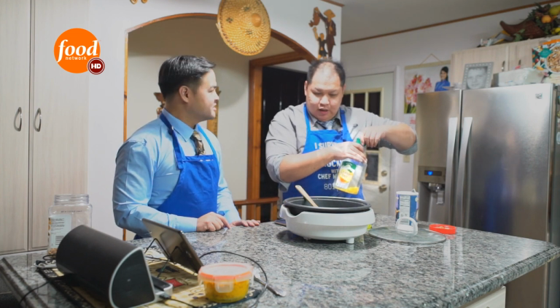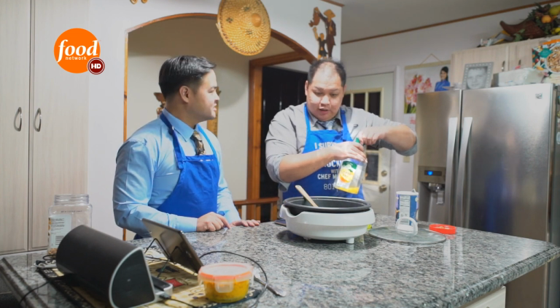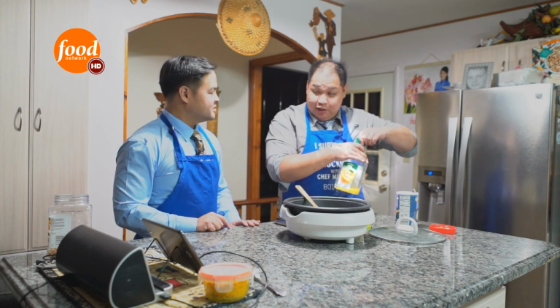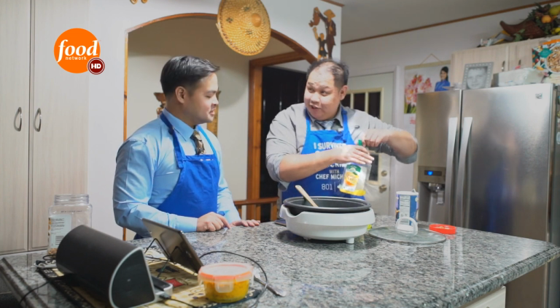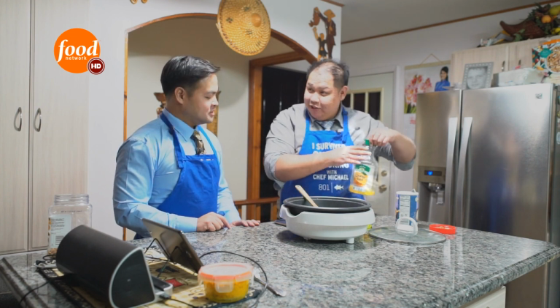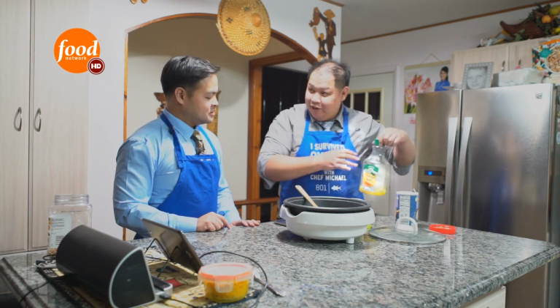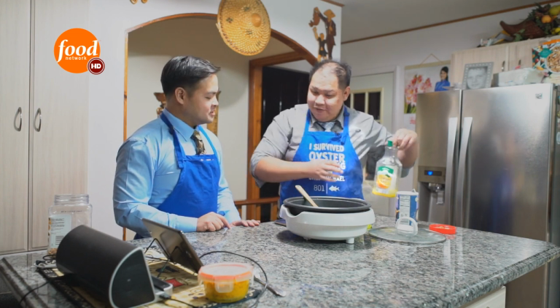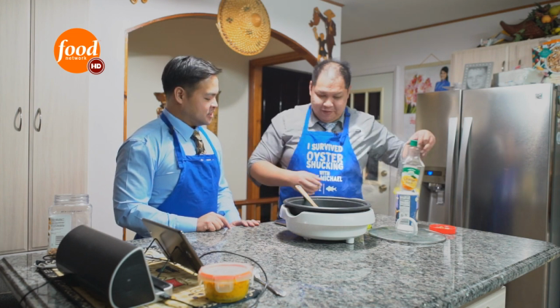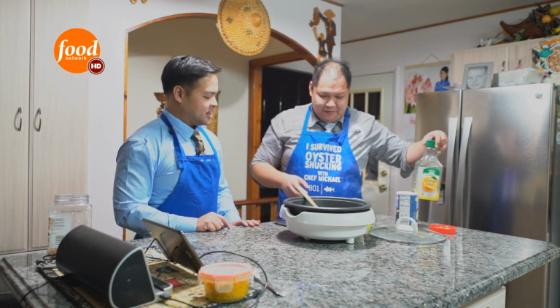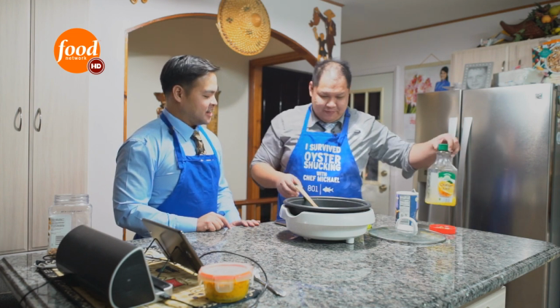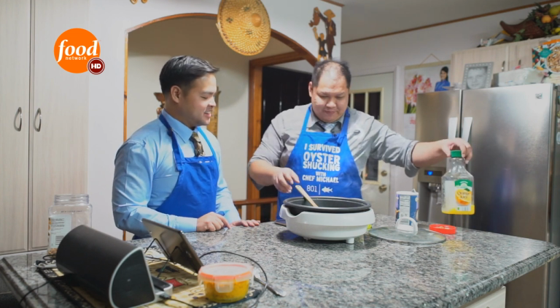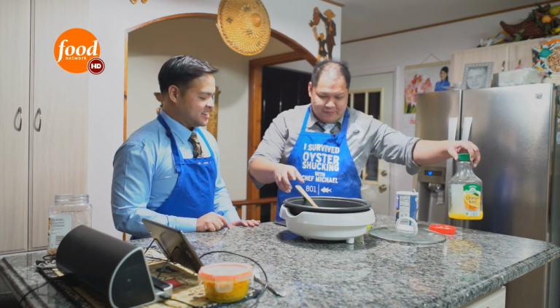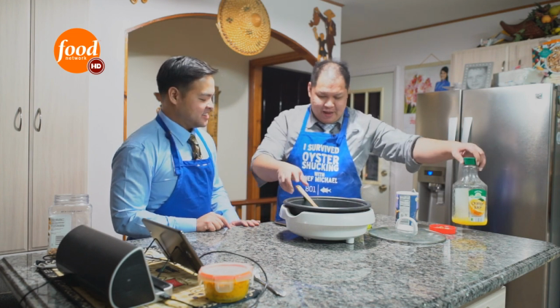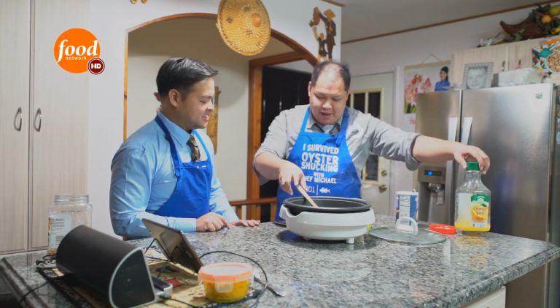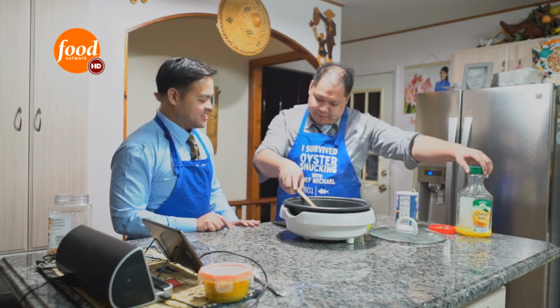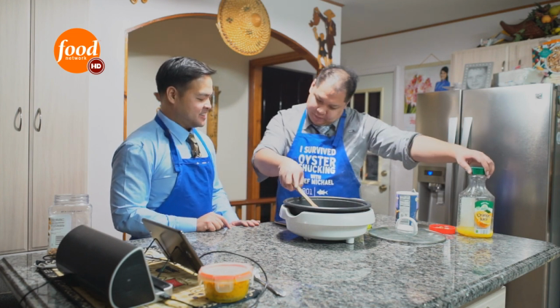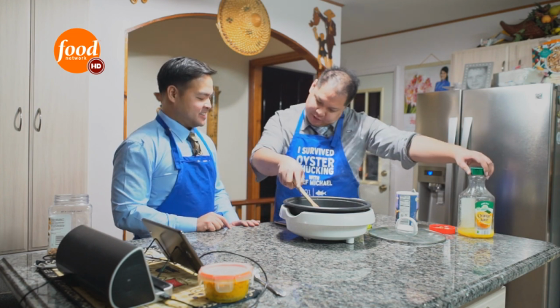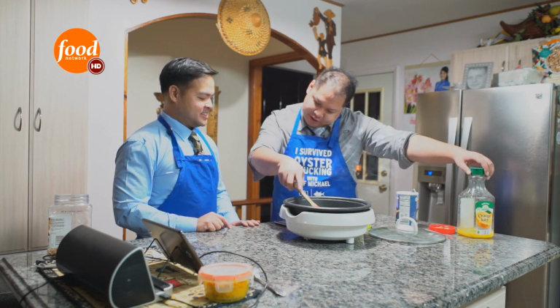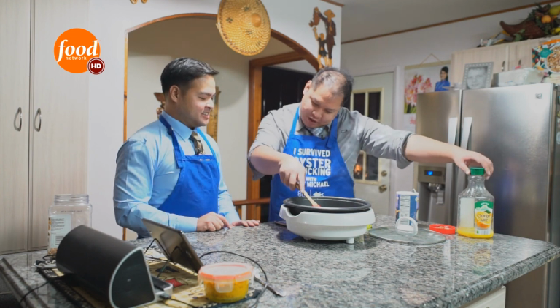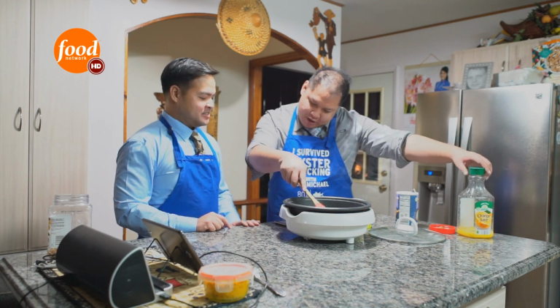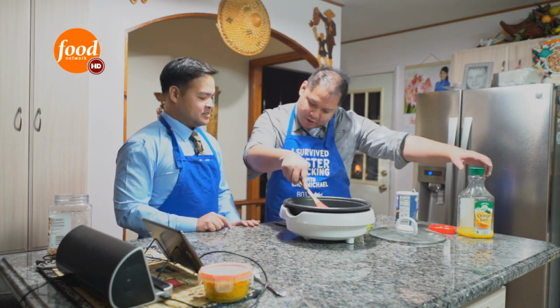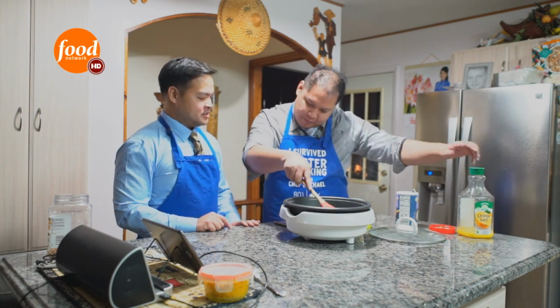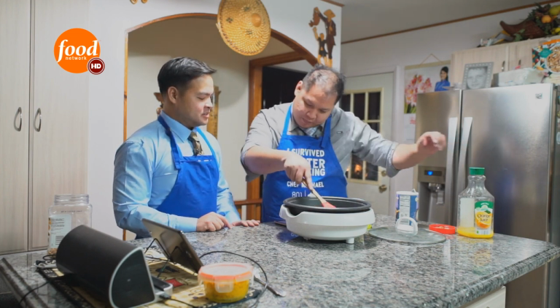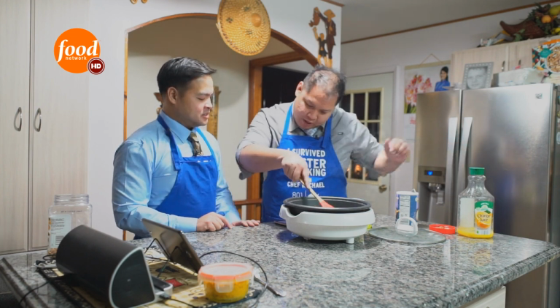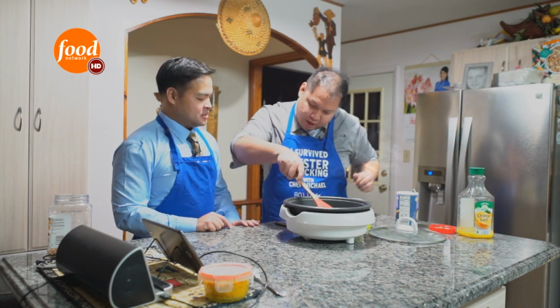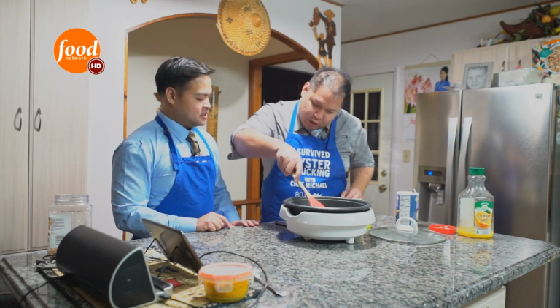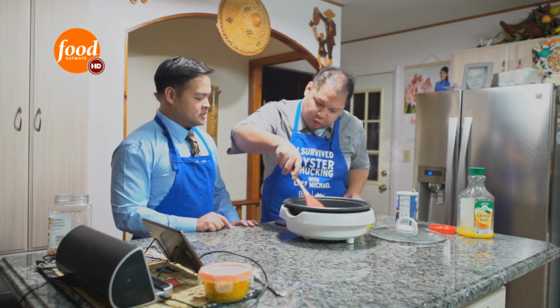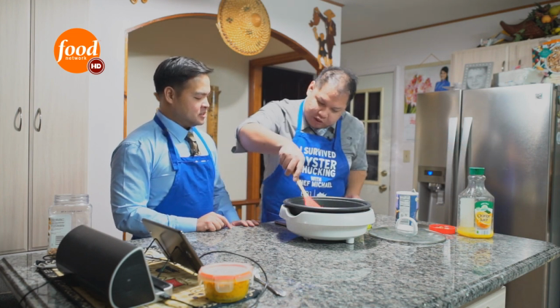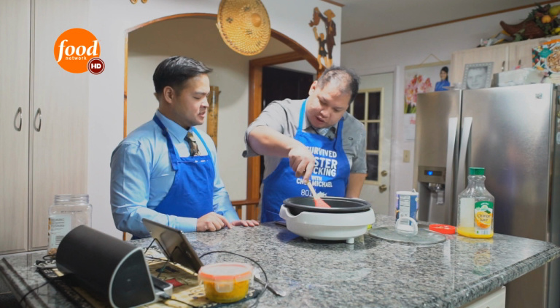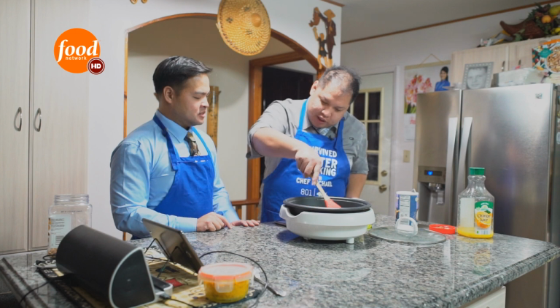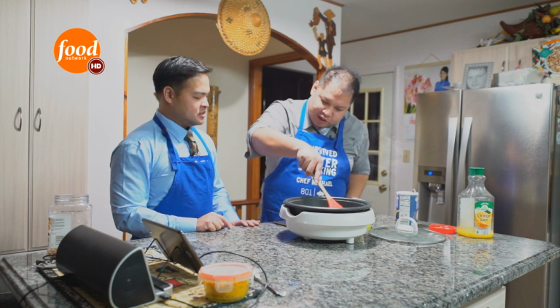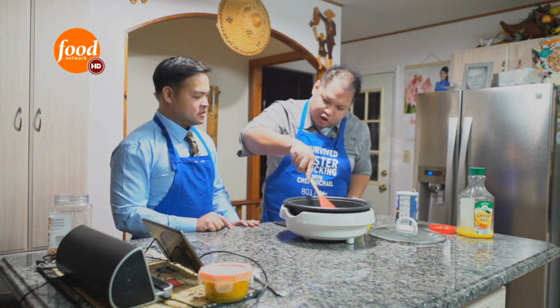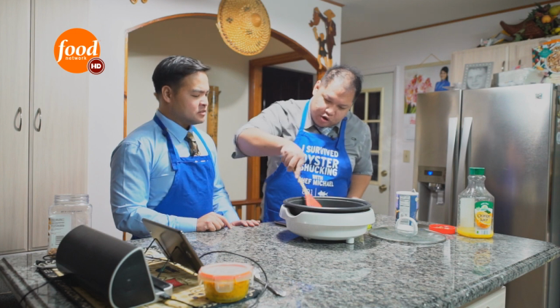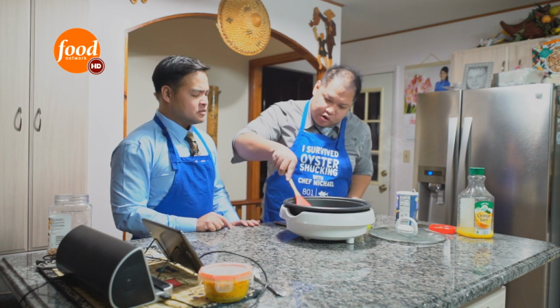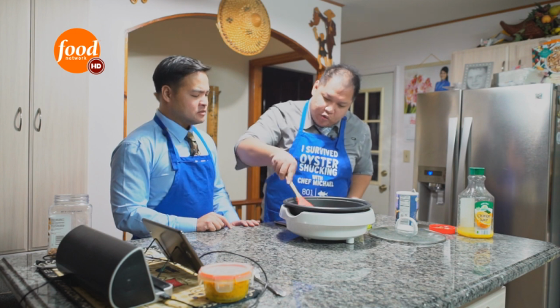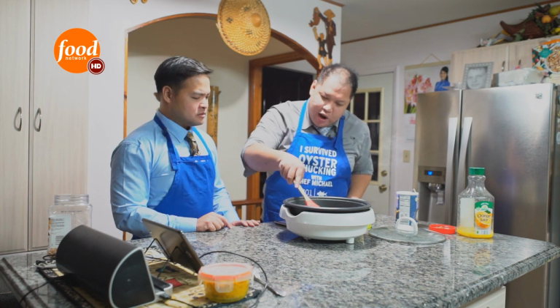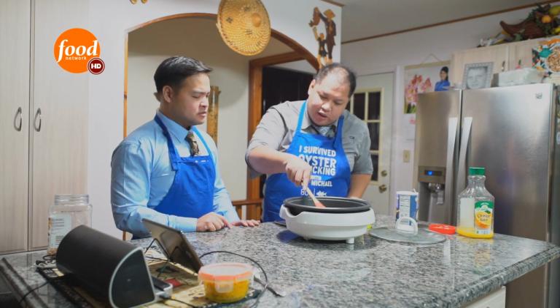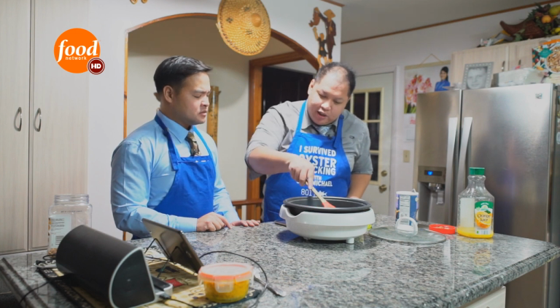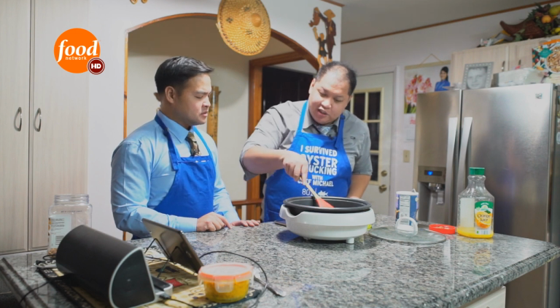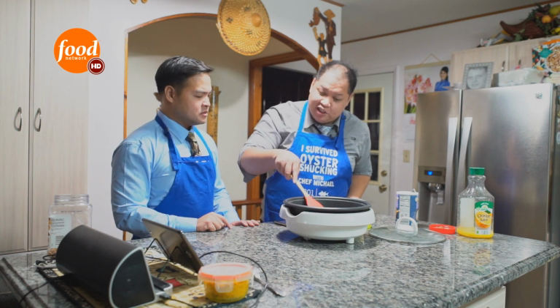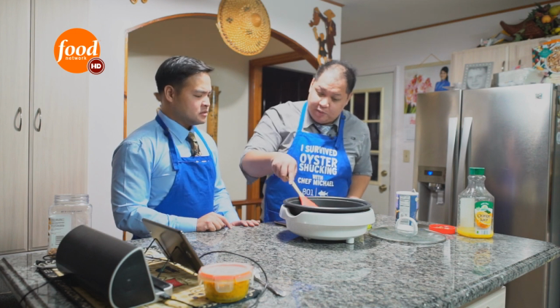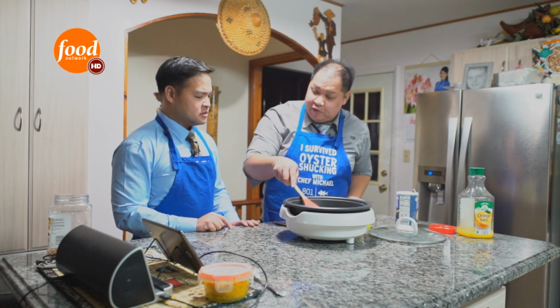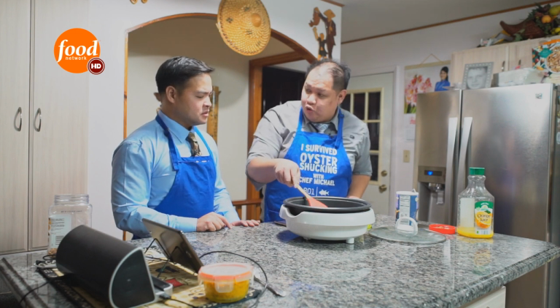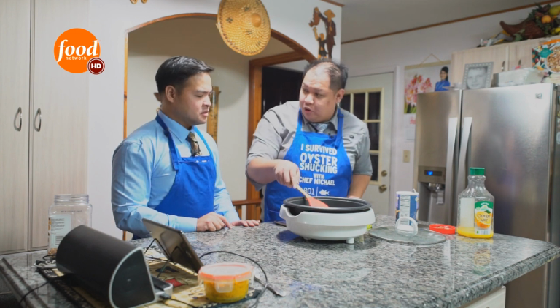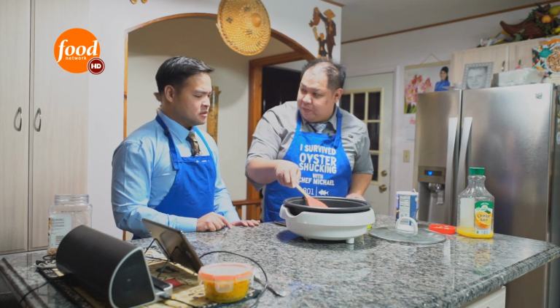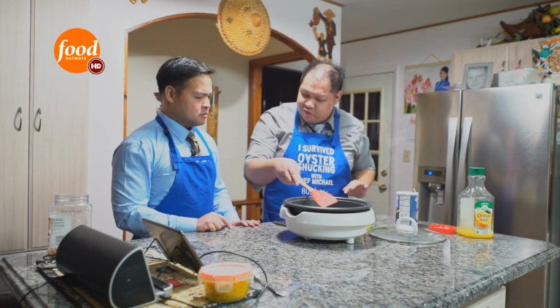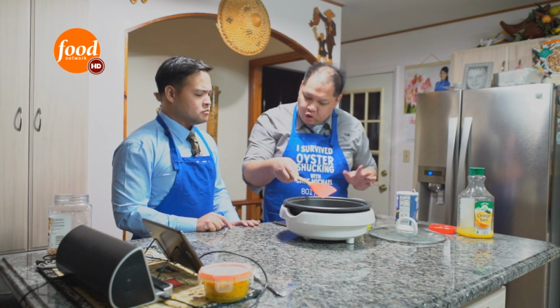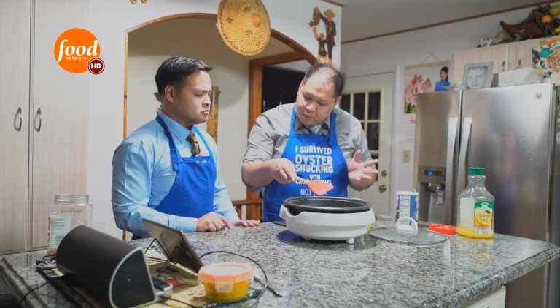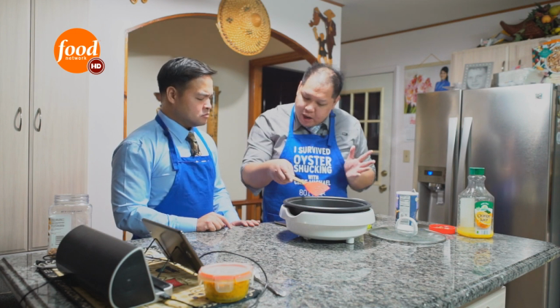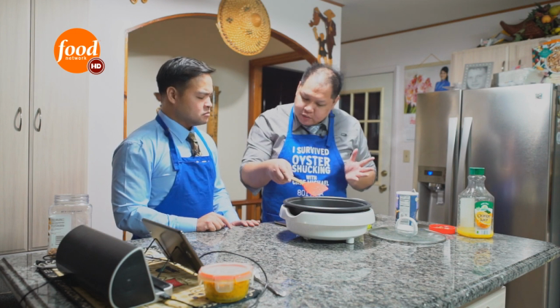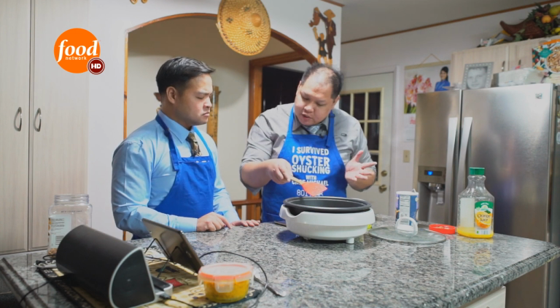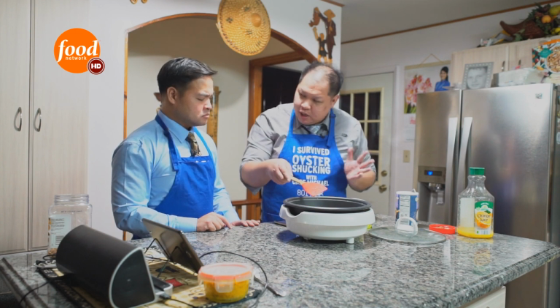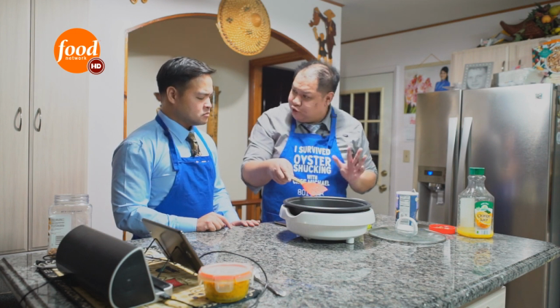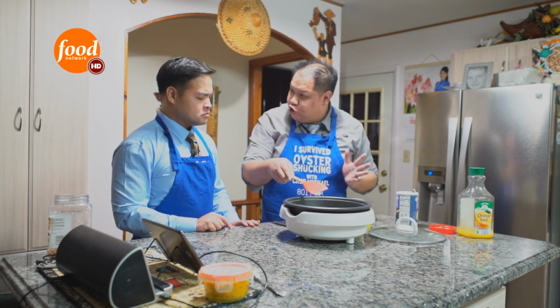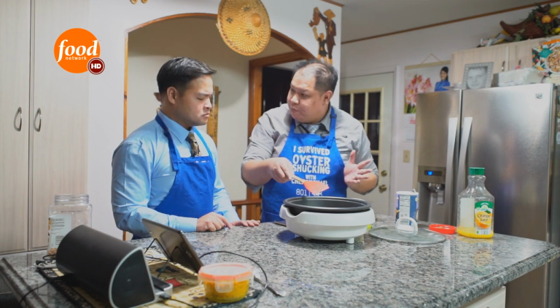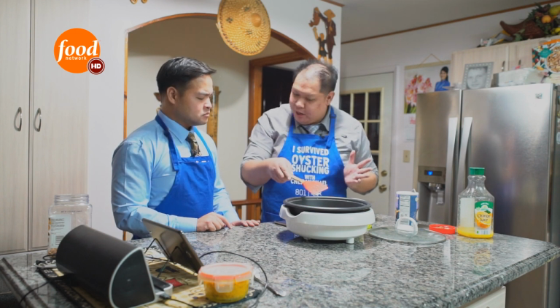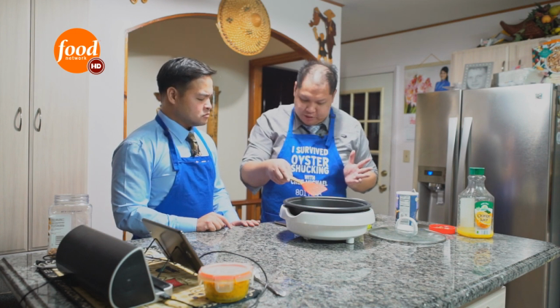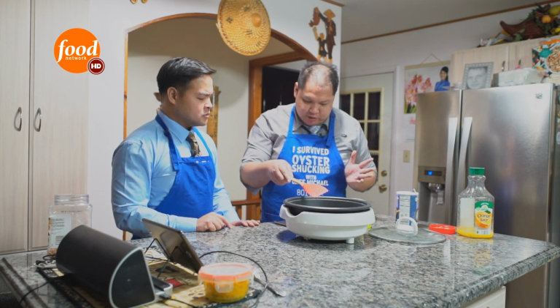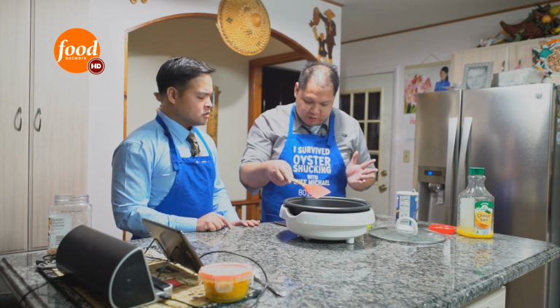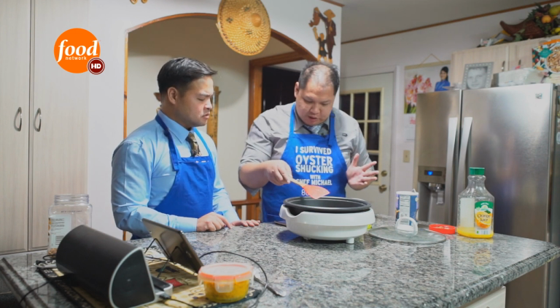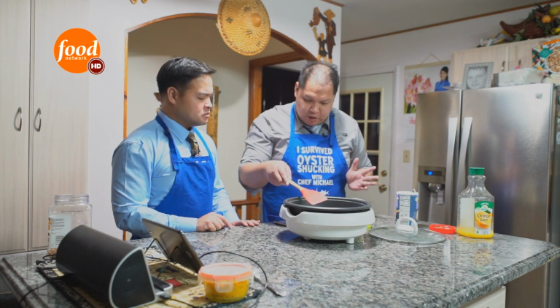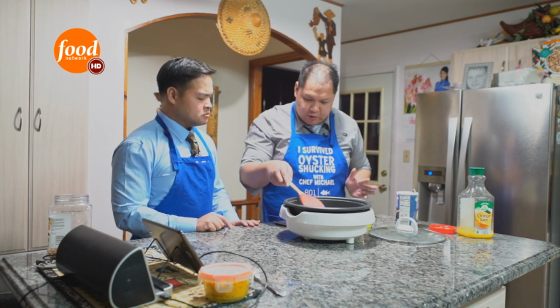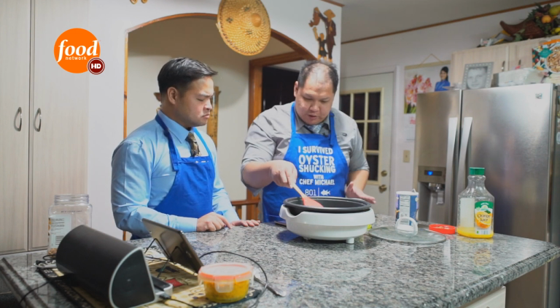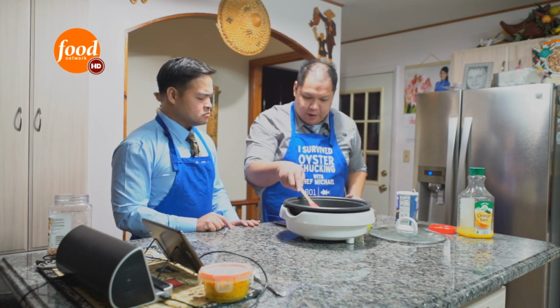Doesn't it though? Yeah. So we're just gonna stir it around, let it simmer for a bit for about two minutes or so, okay?